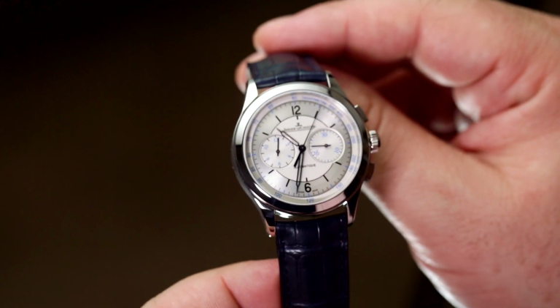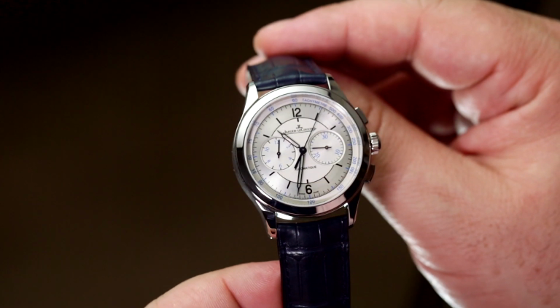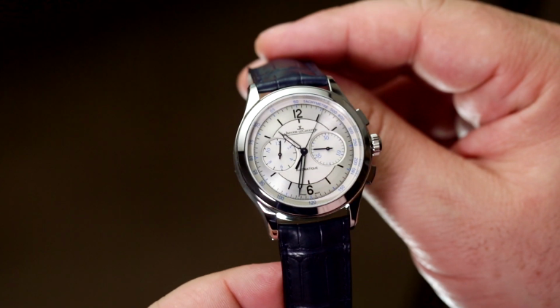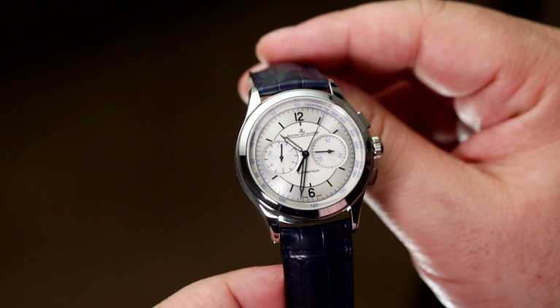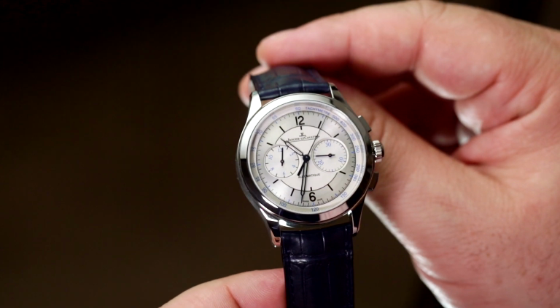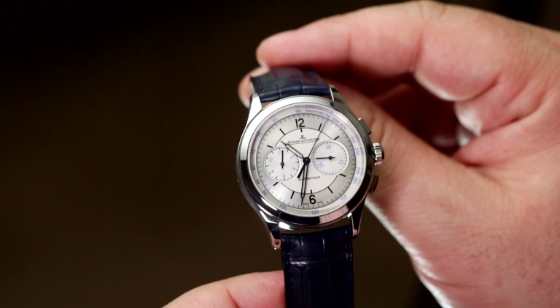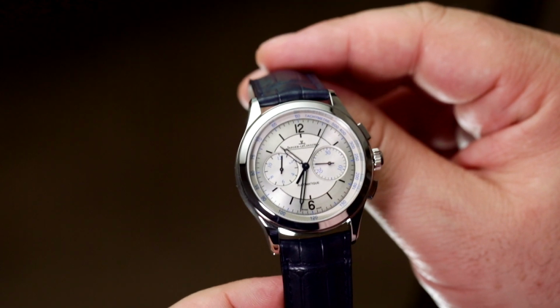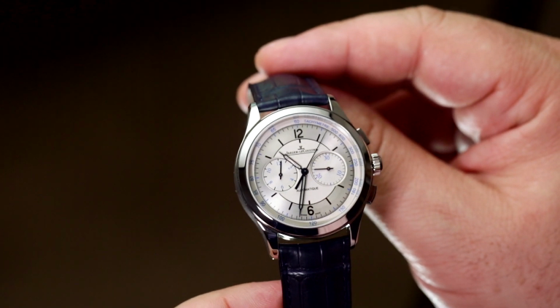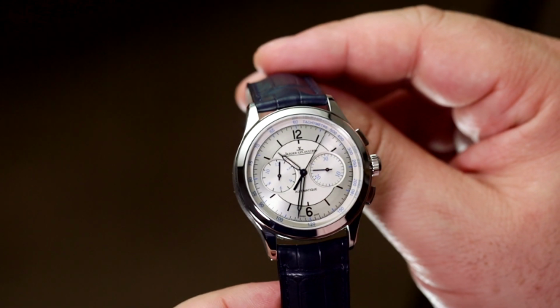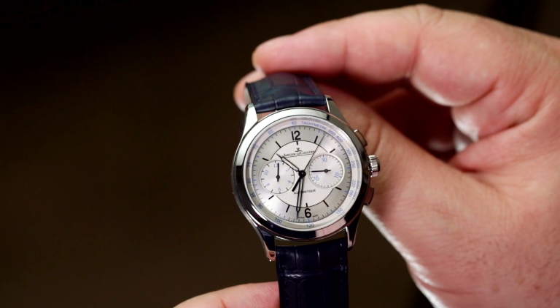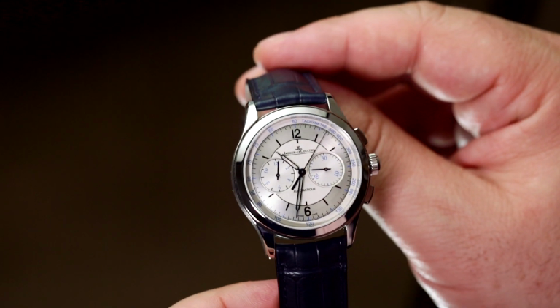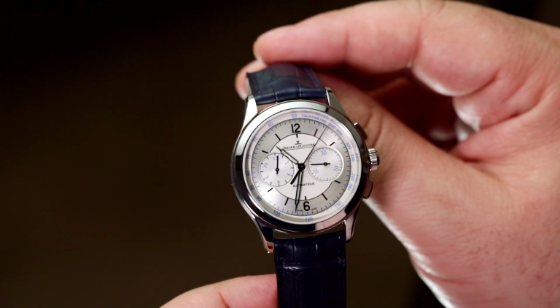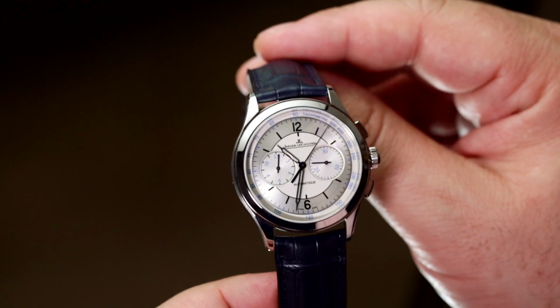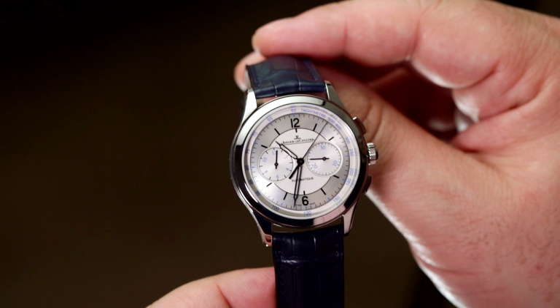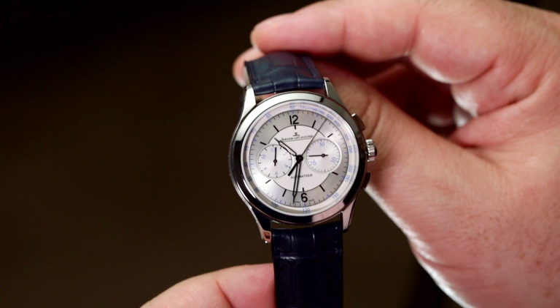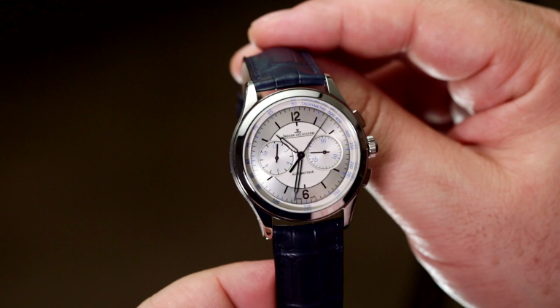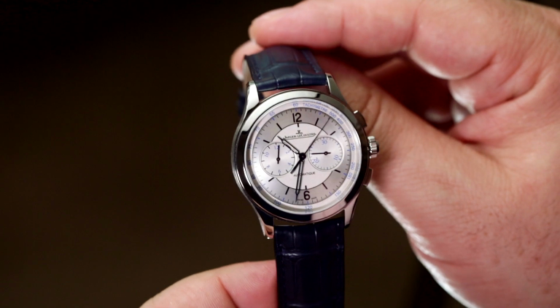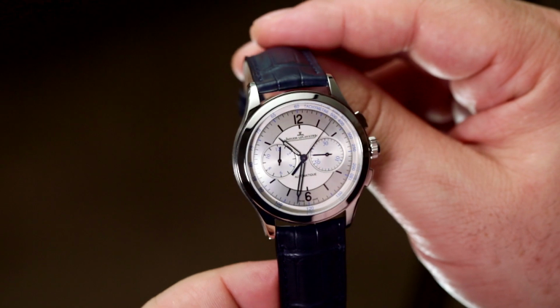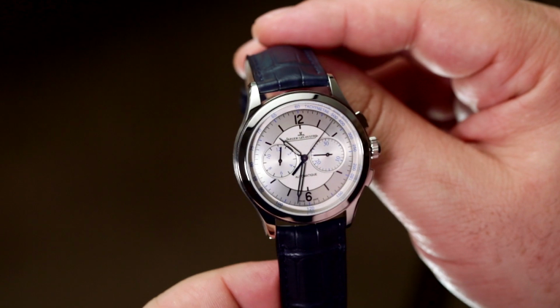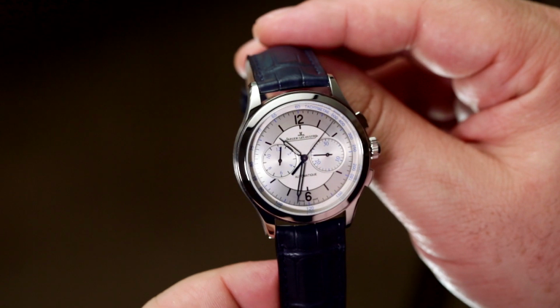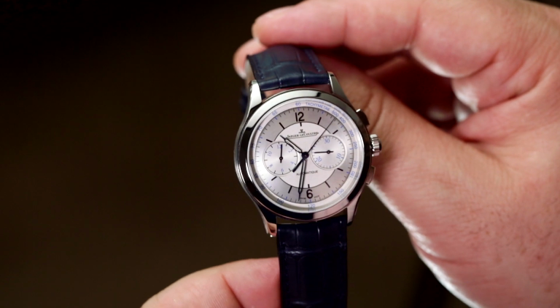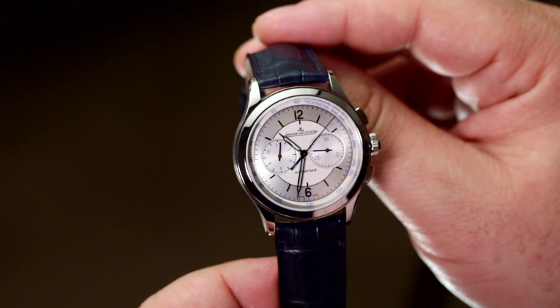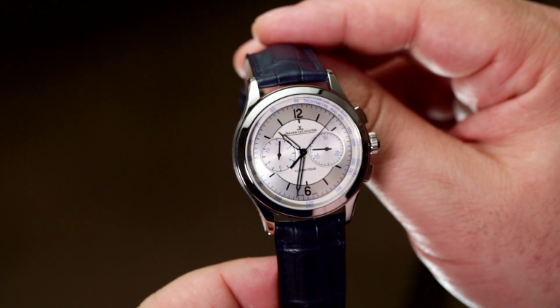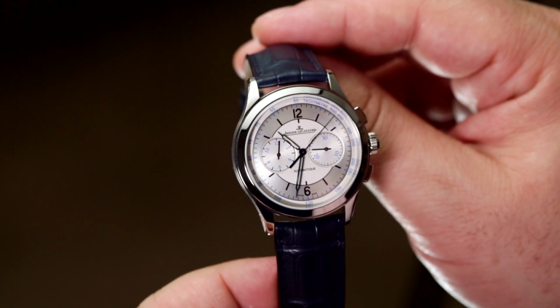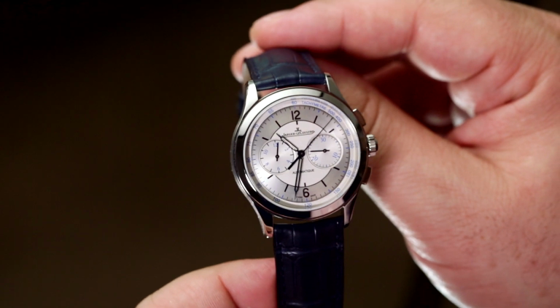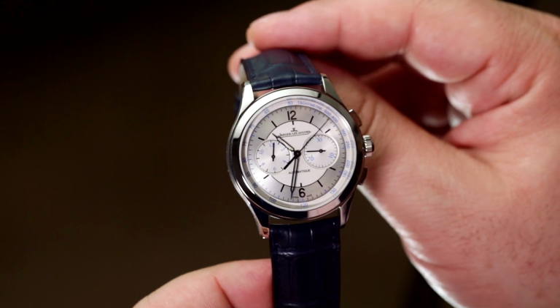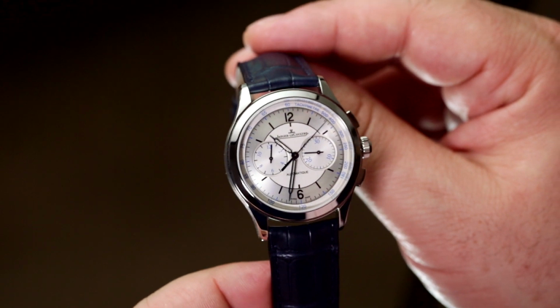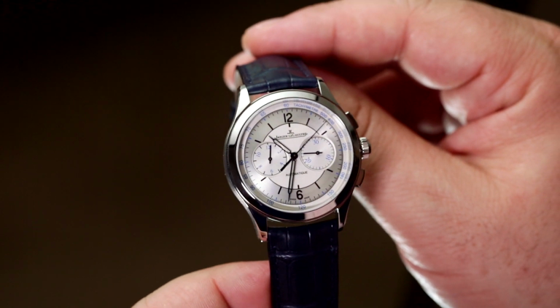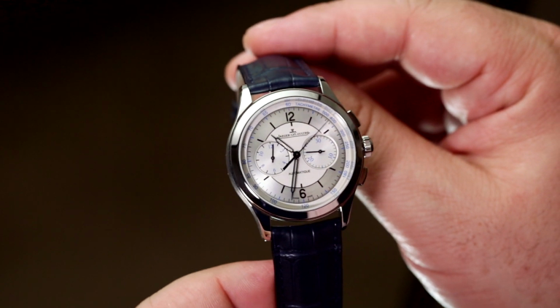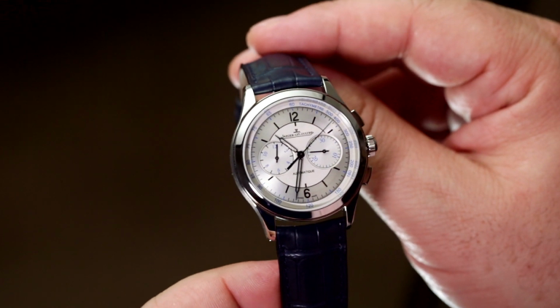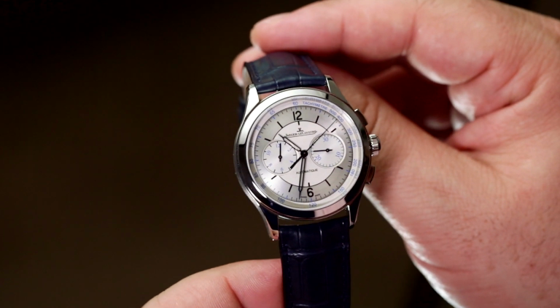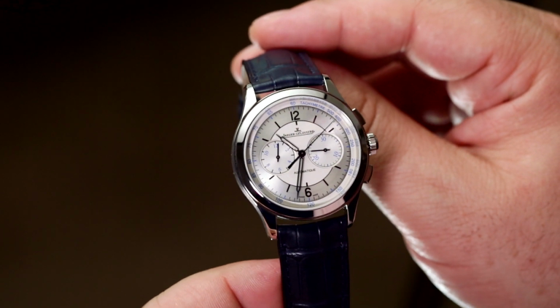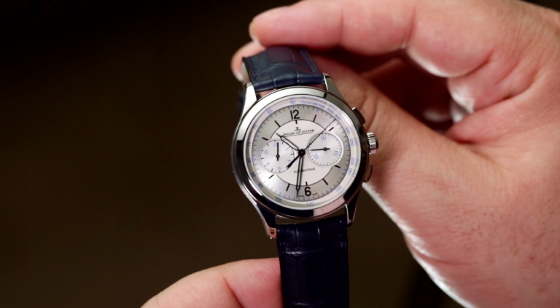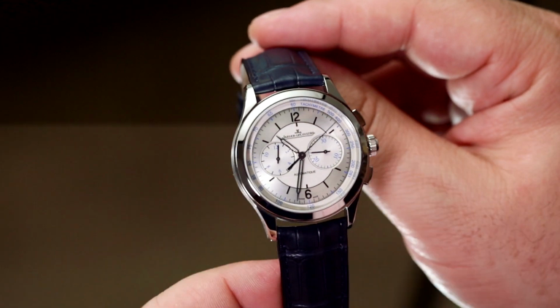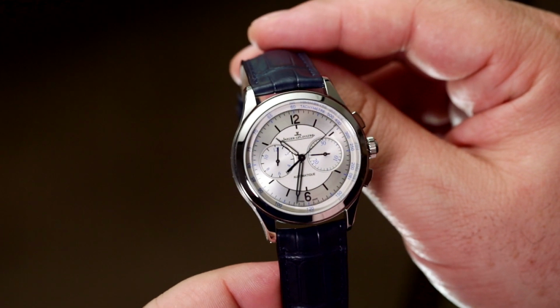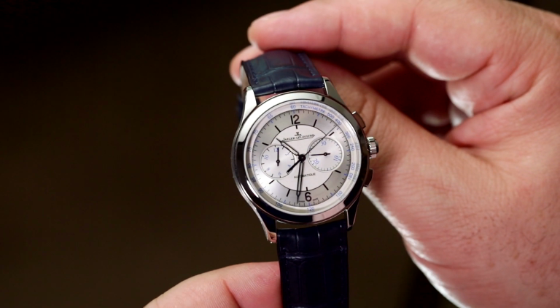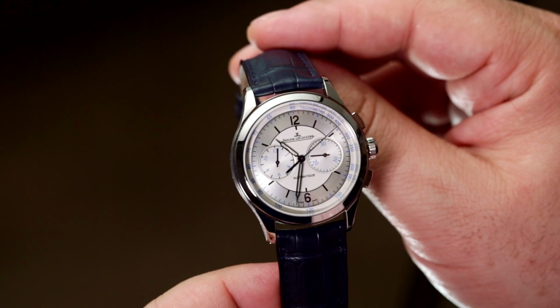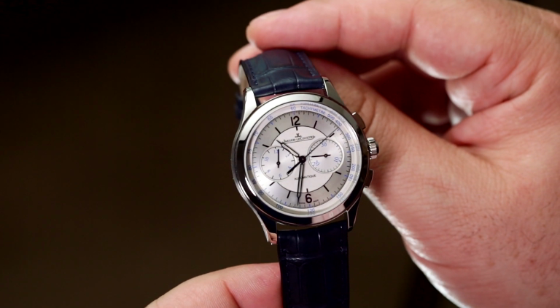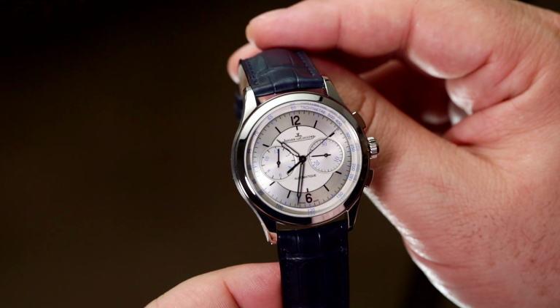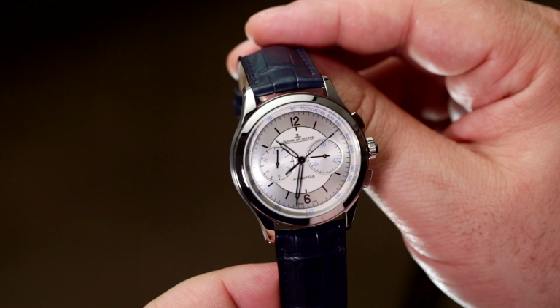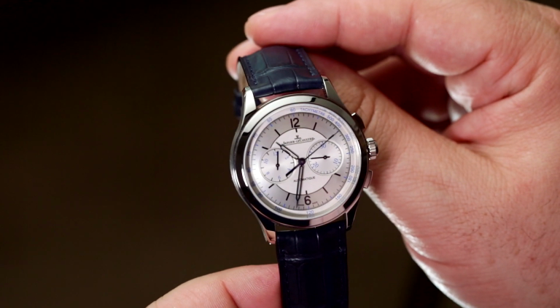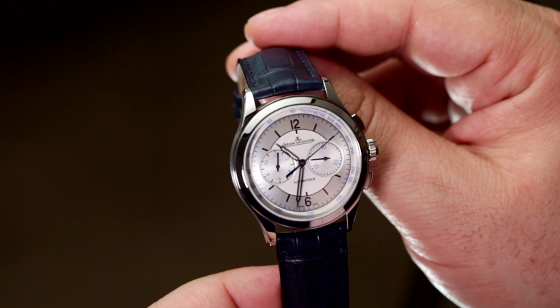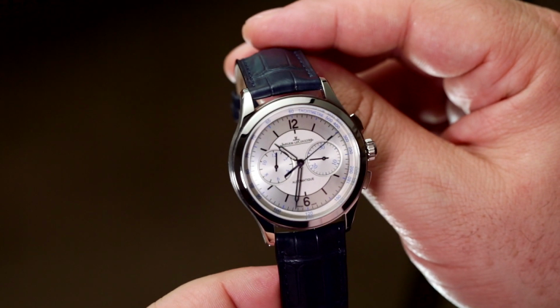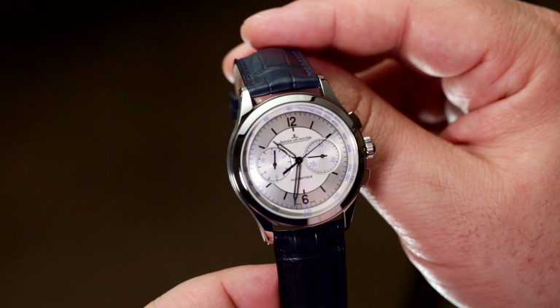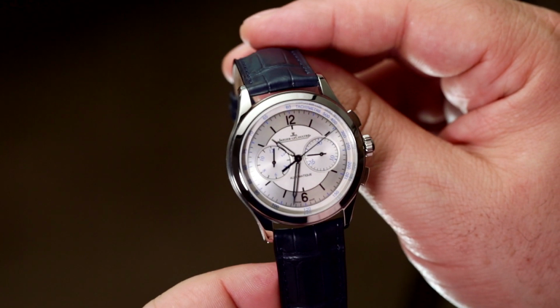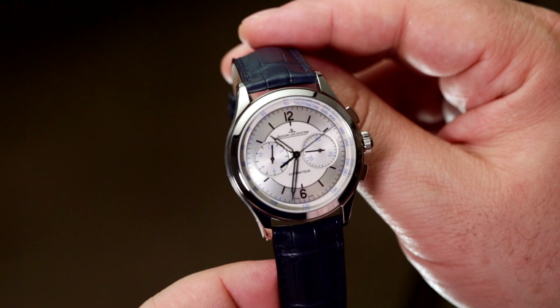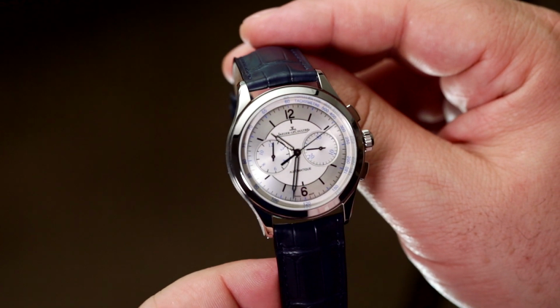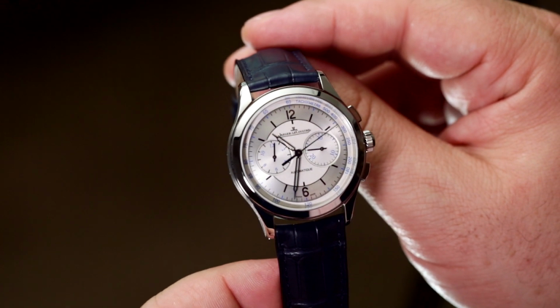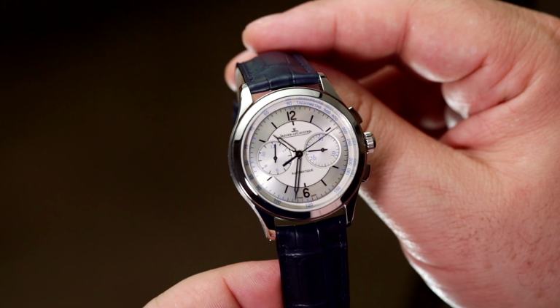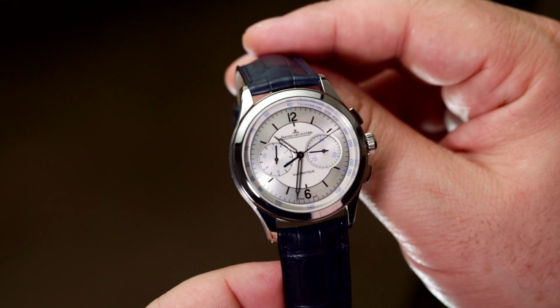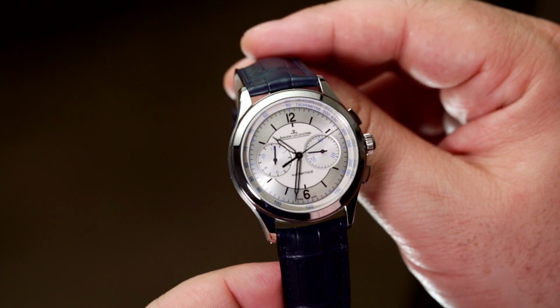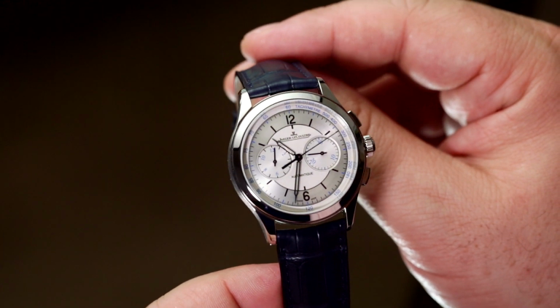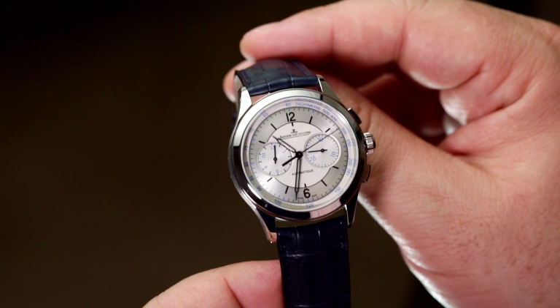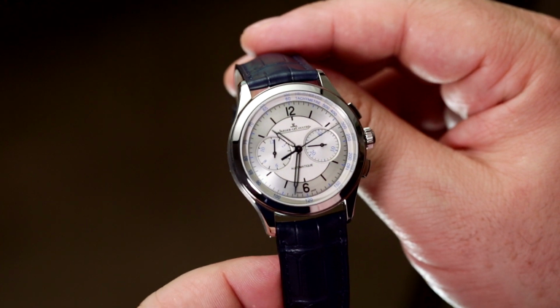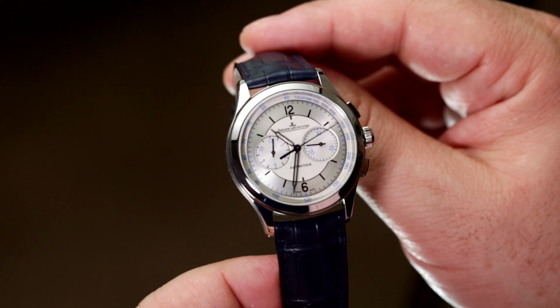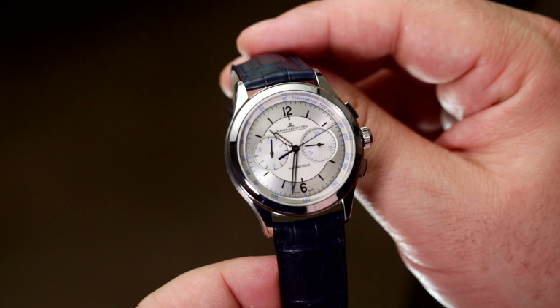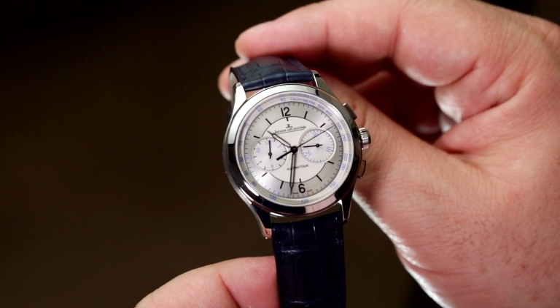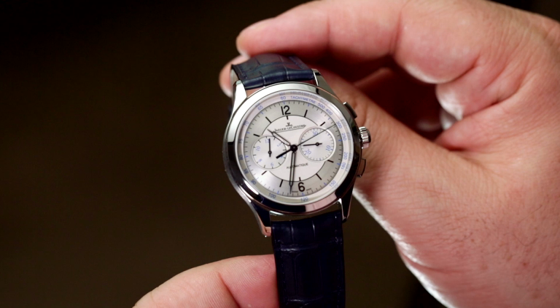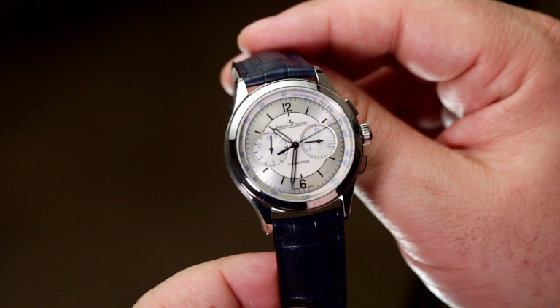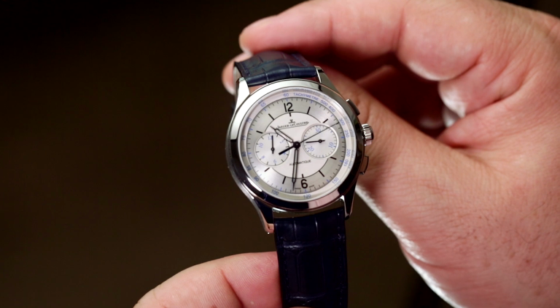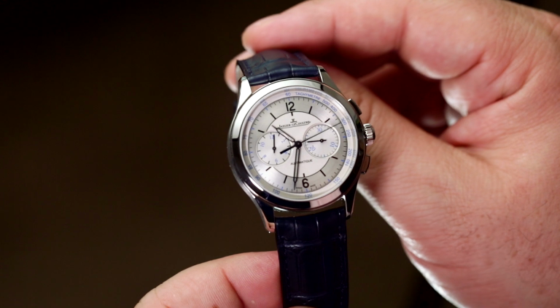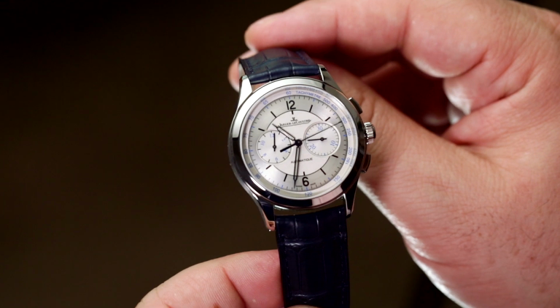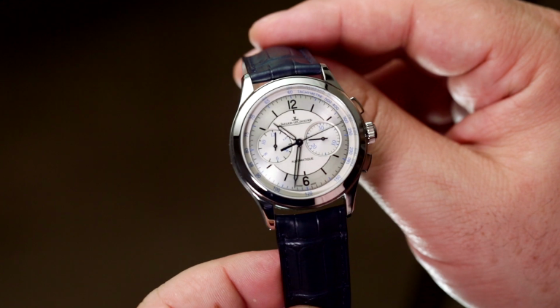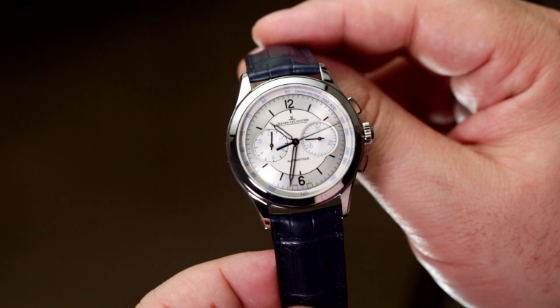But perhaps the greatest thing for me is just how balanced this dial is, due in no small part to the lack of a date window.